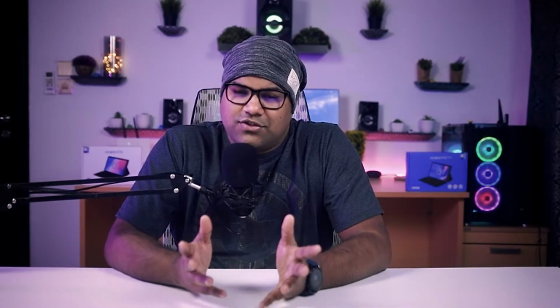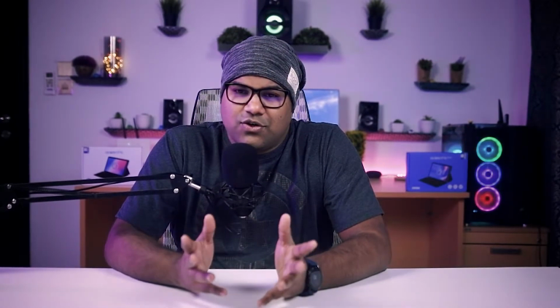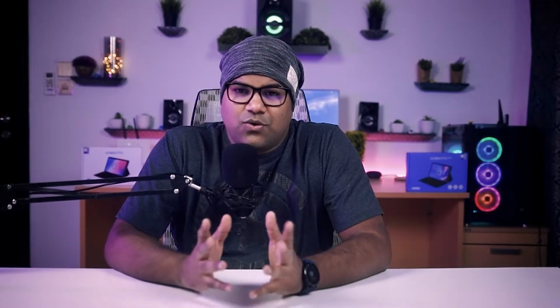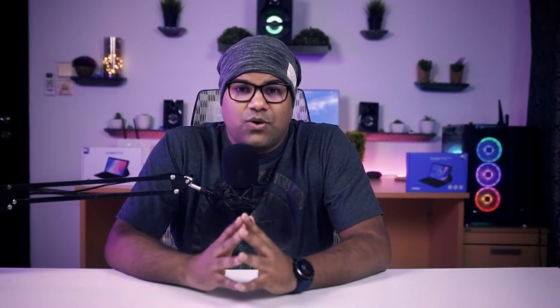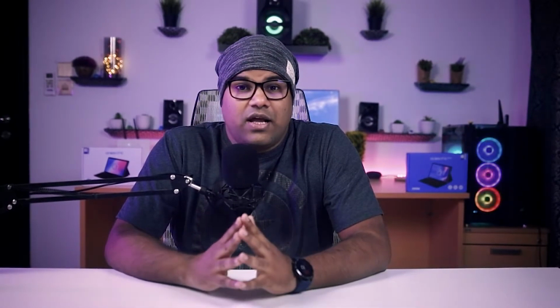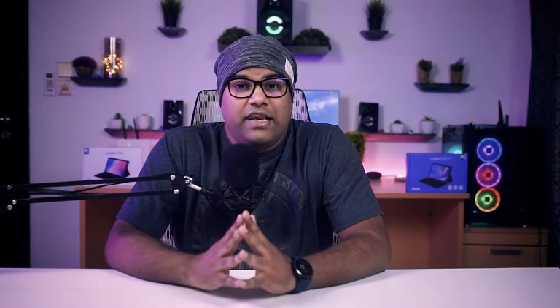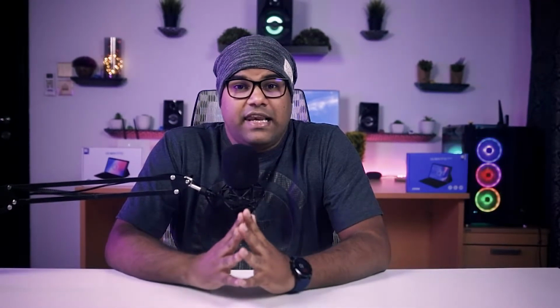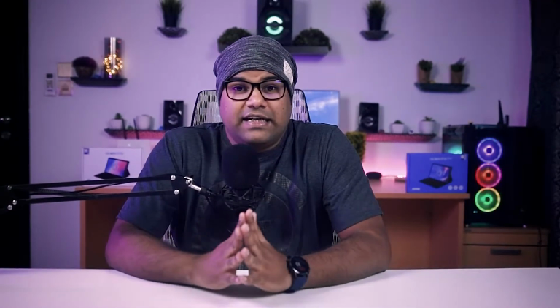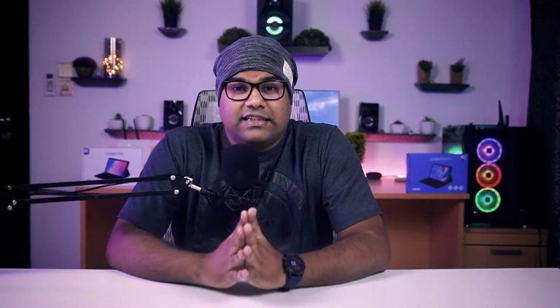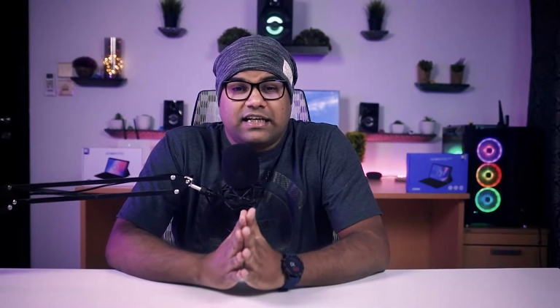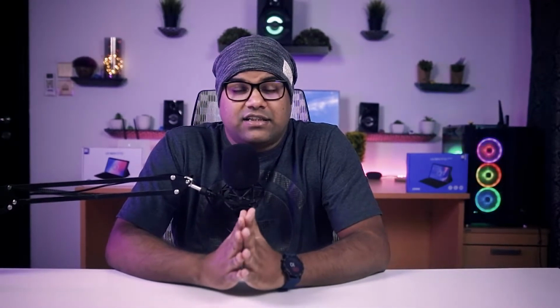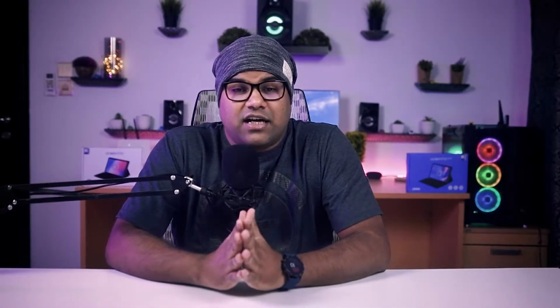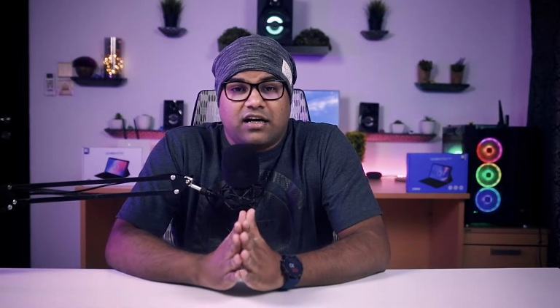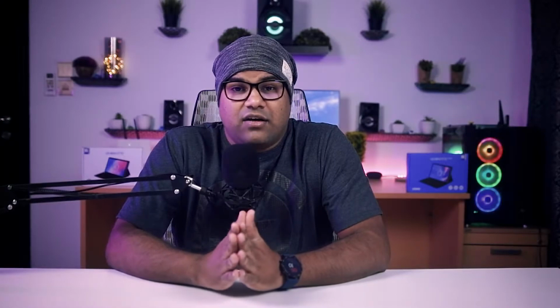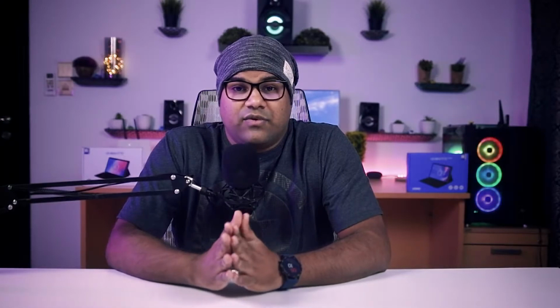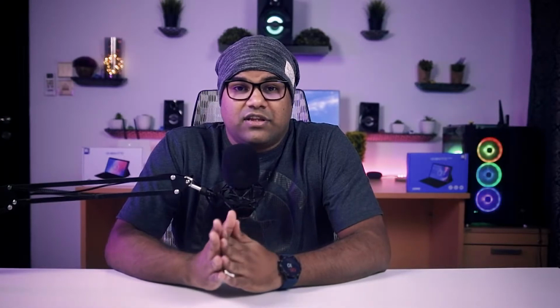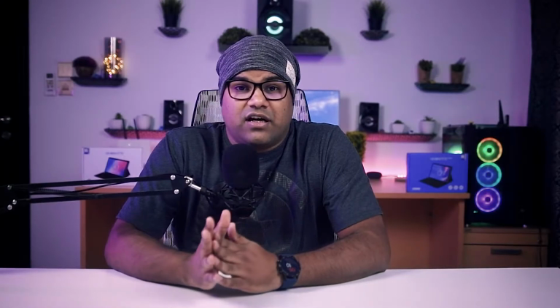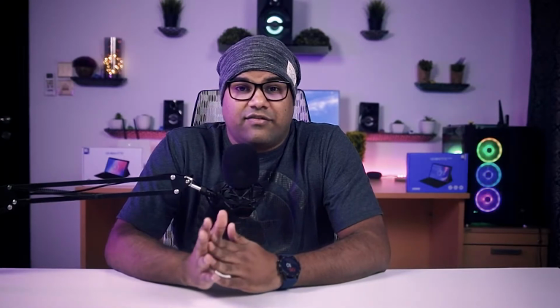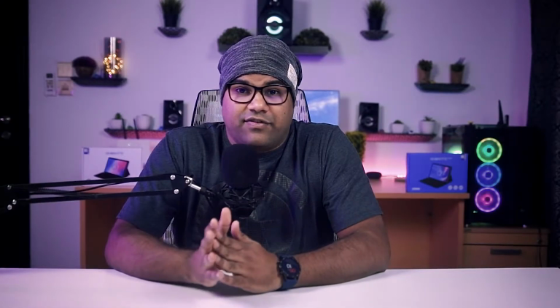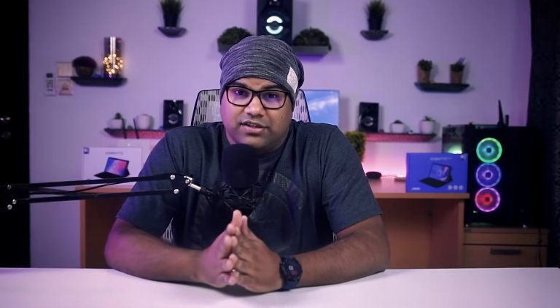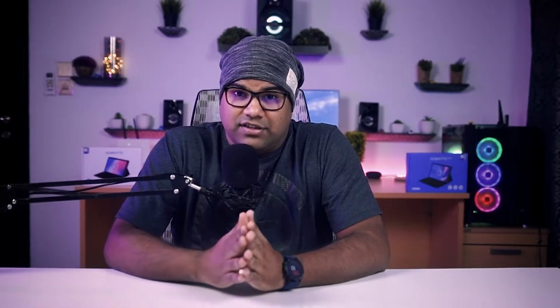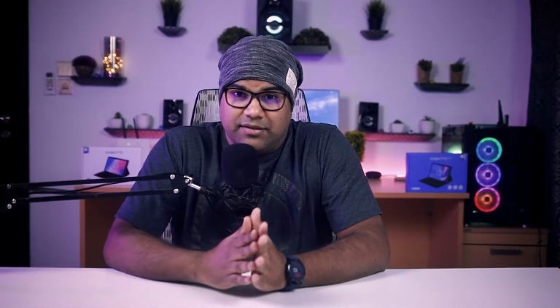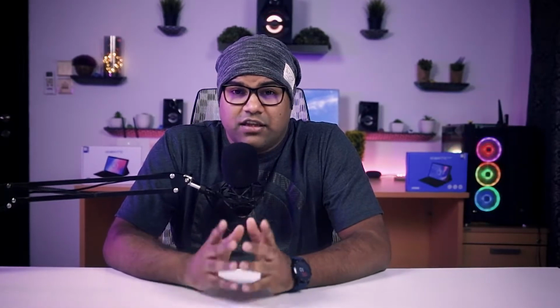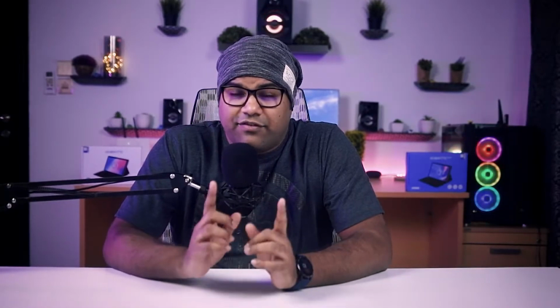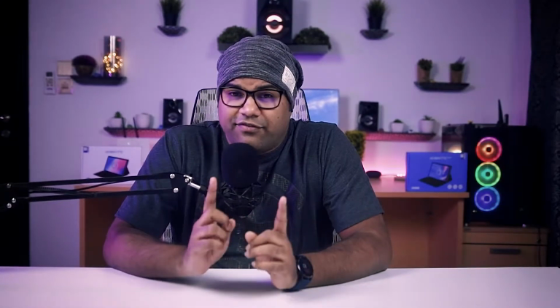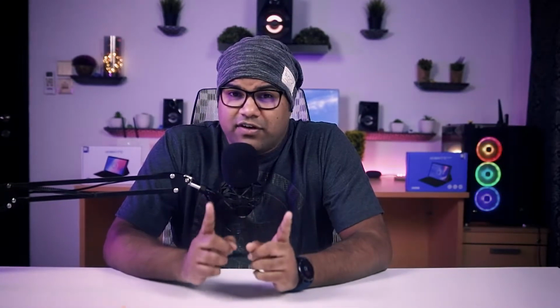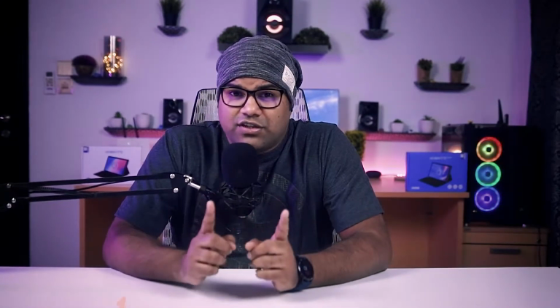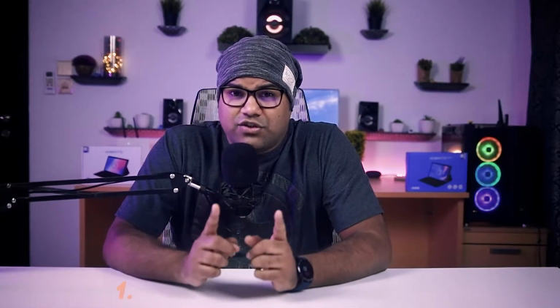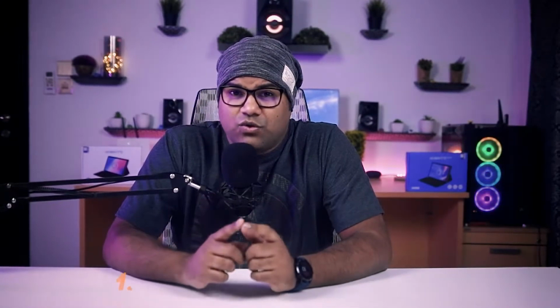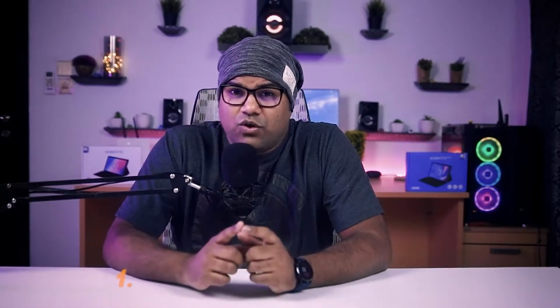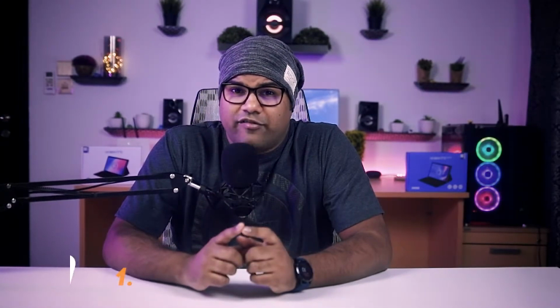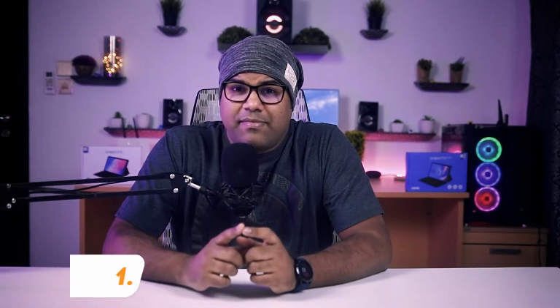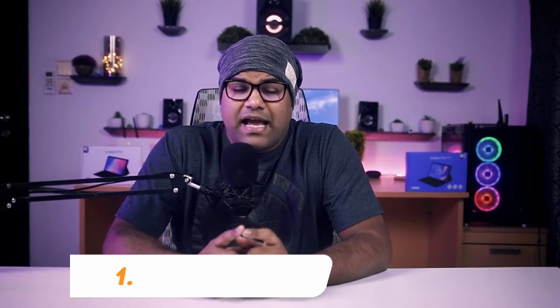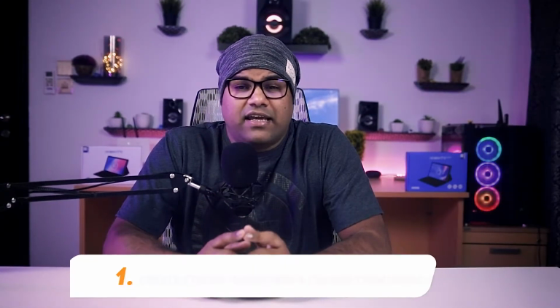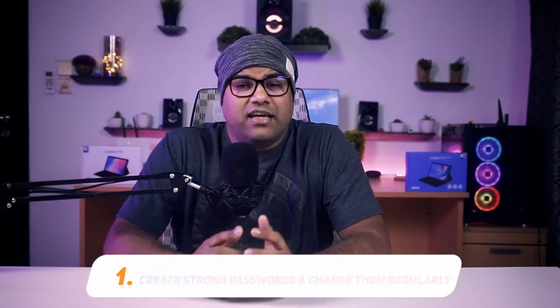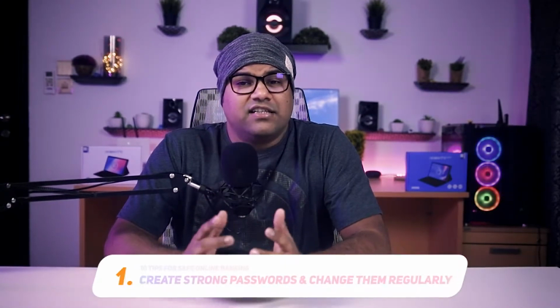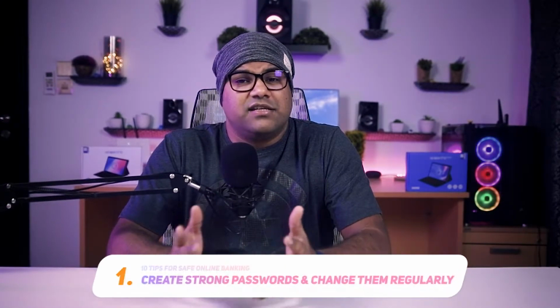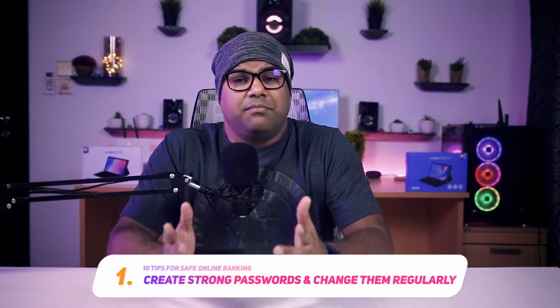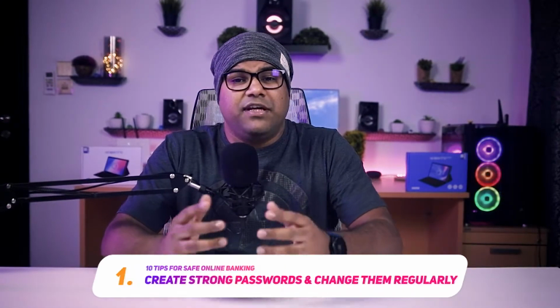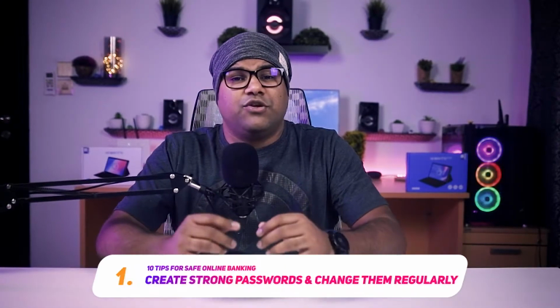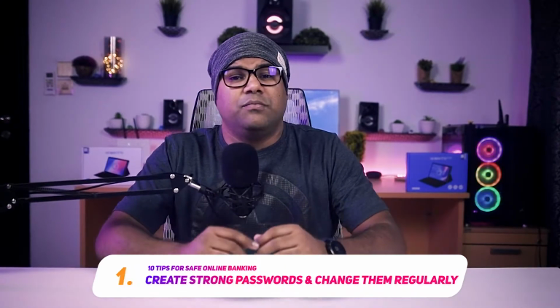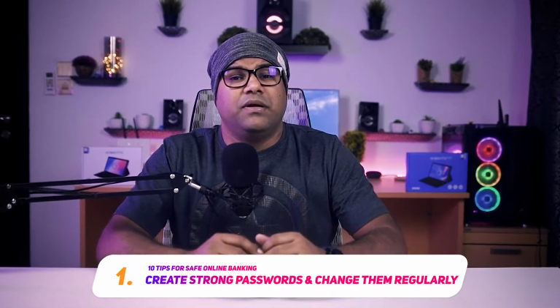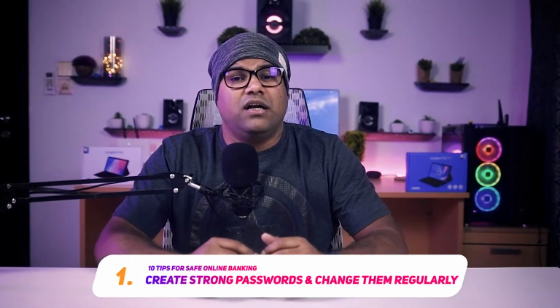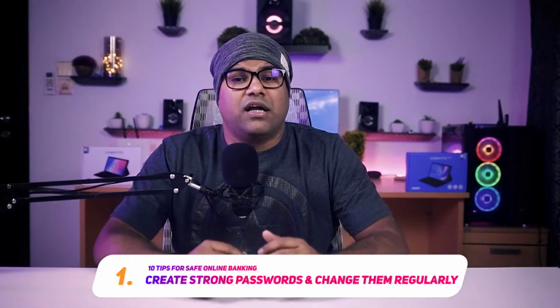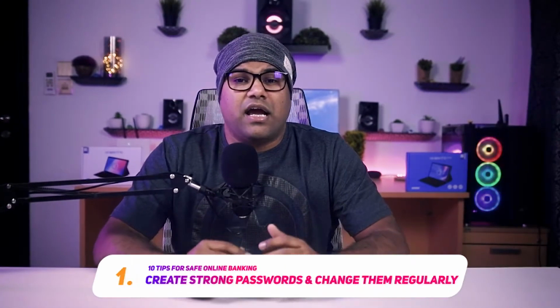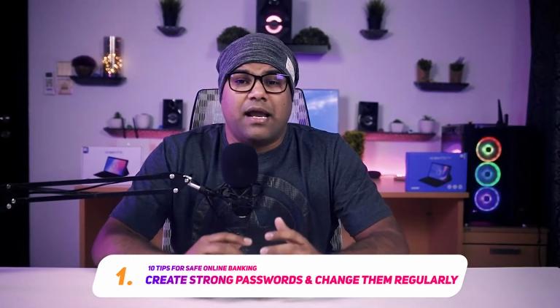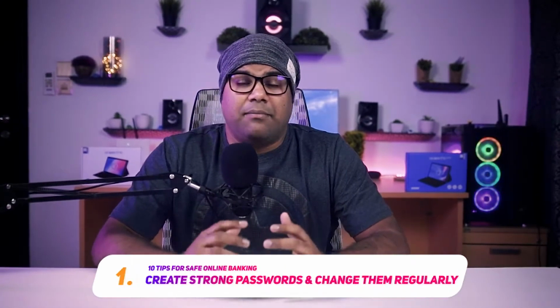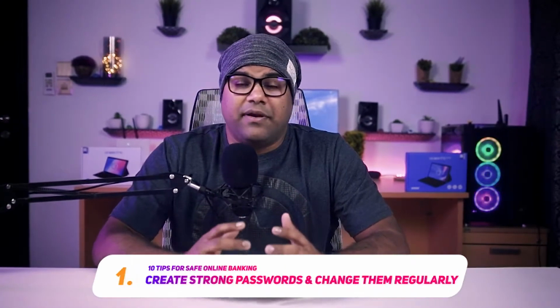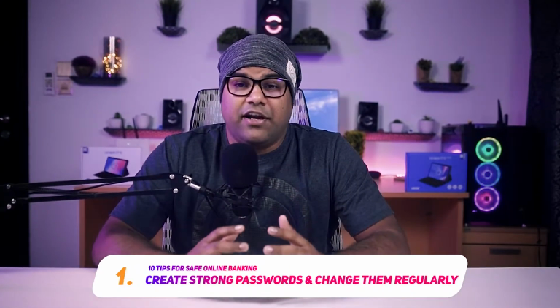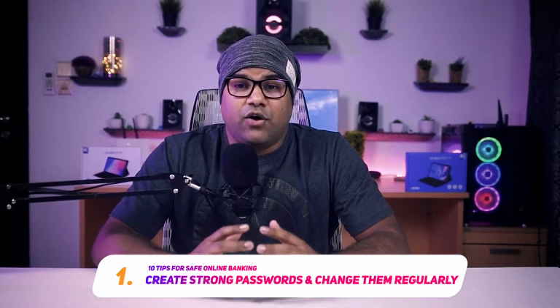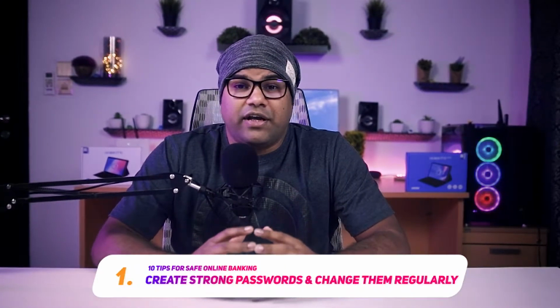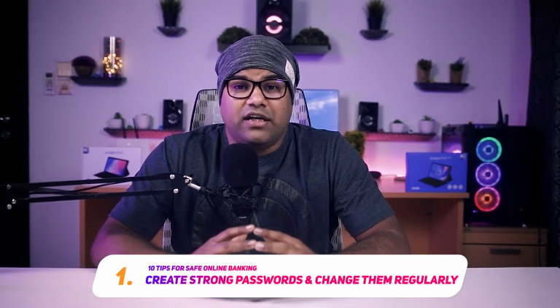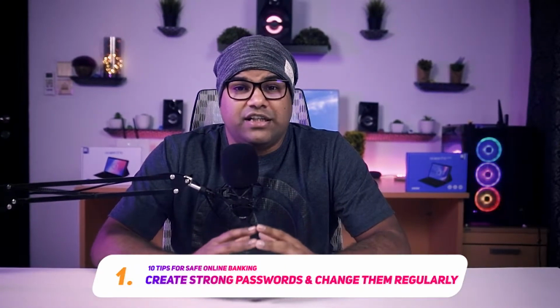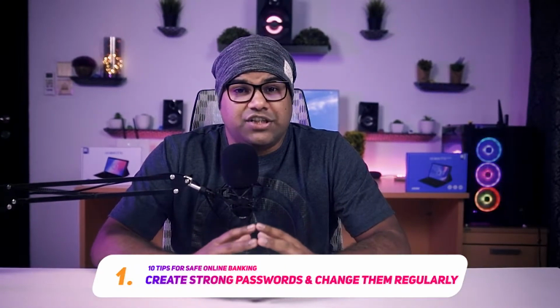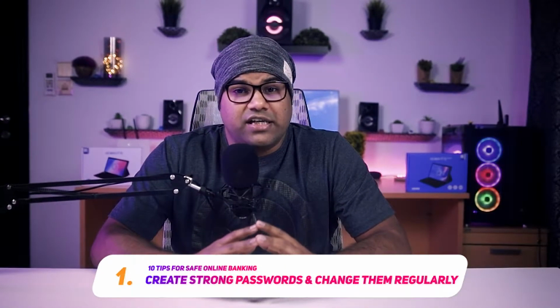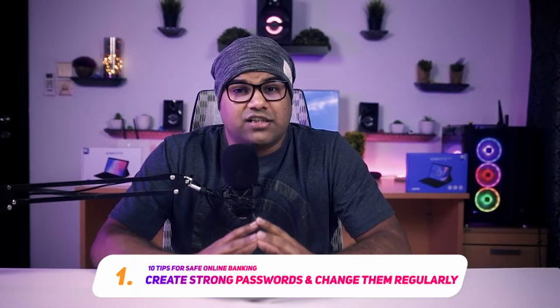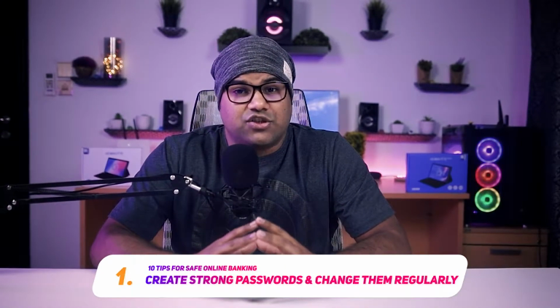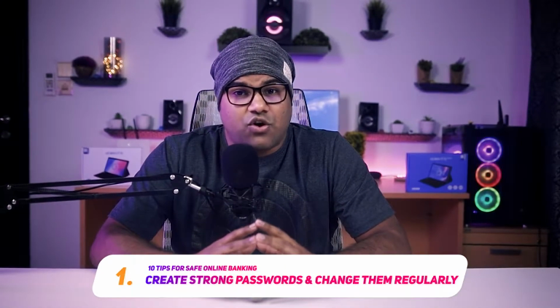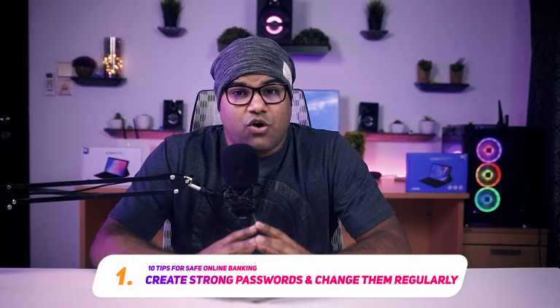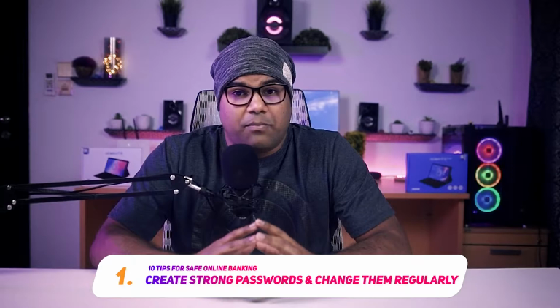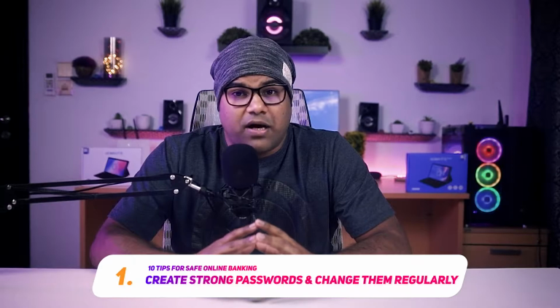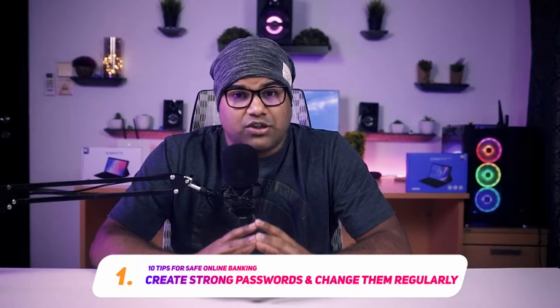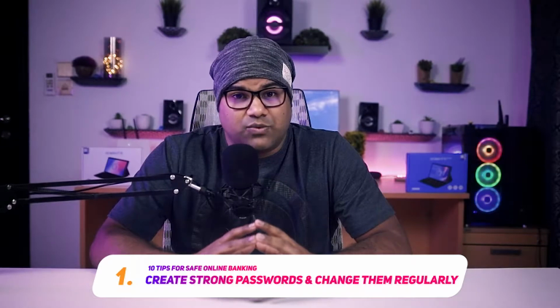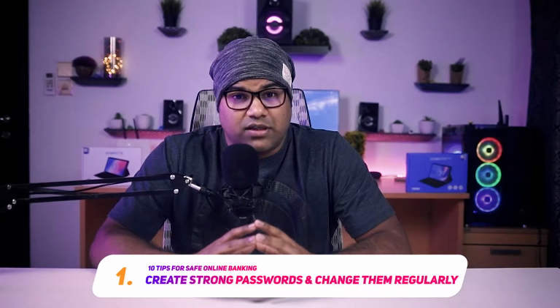The first rule of banking is simply to build and periodically change a strong password.